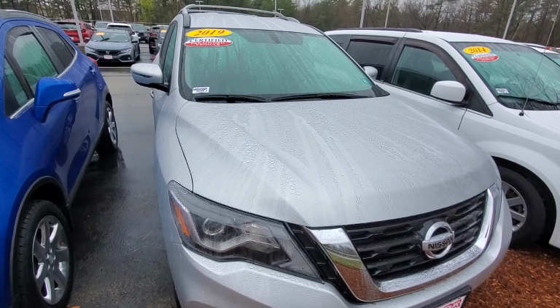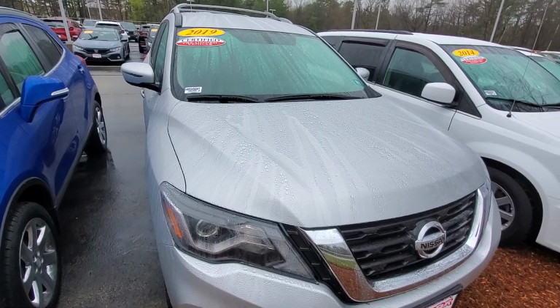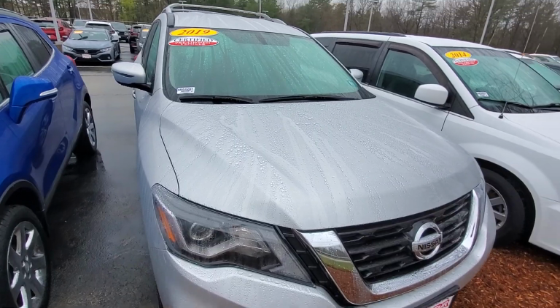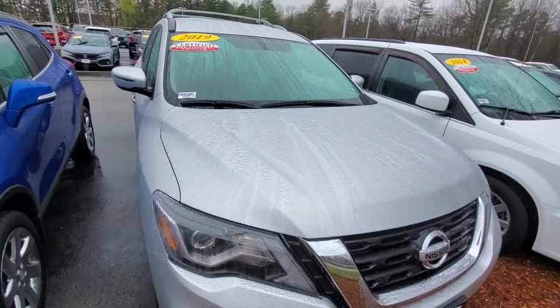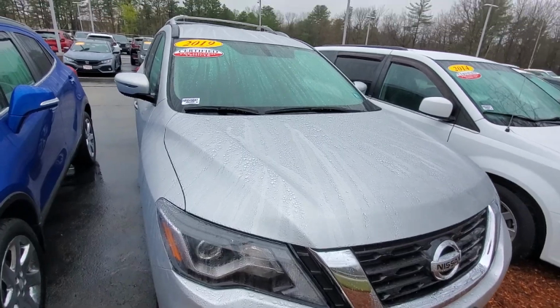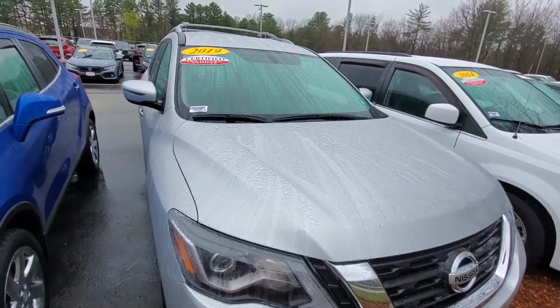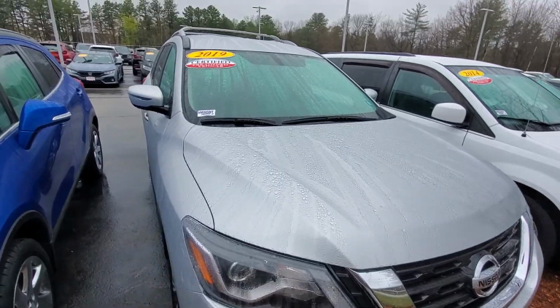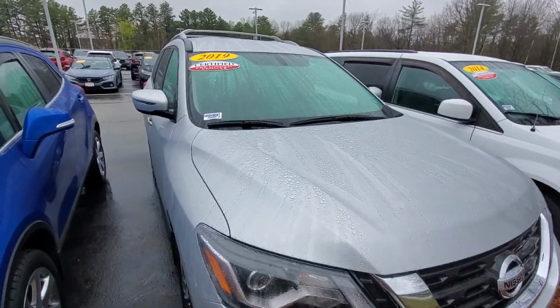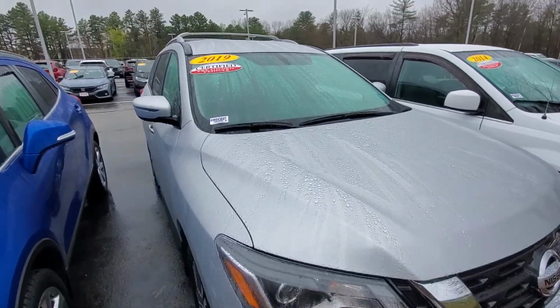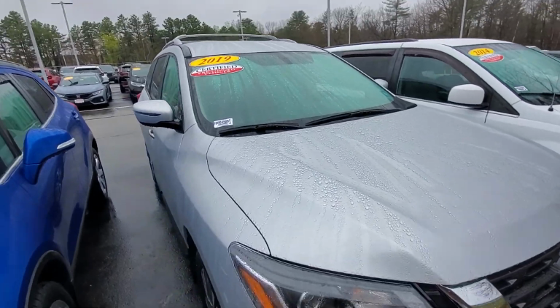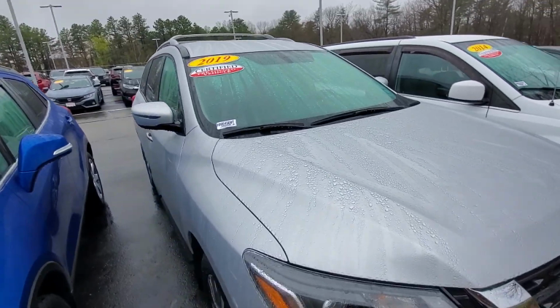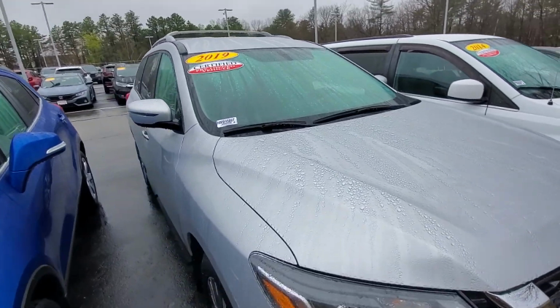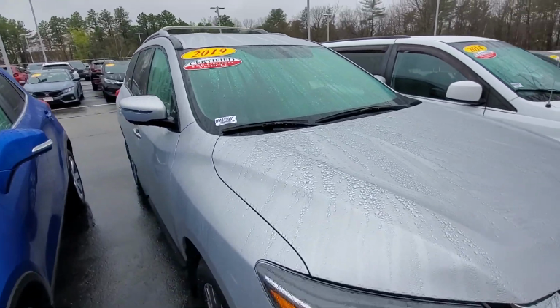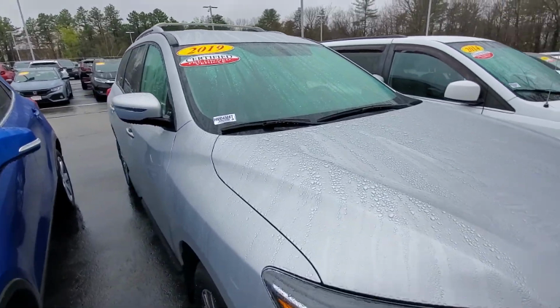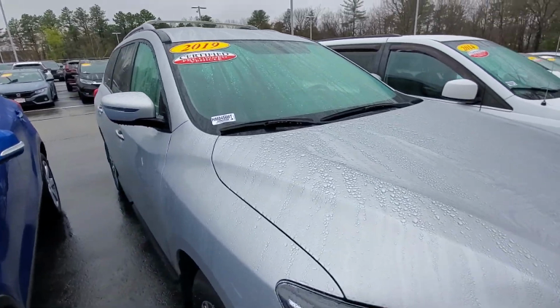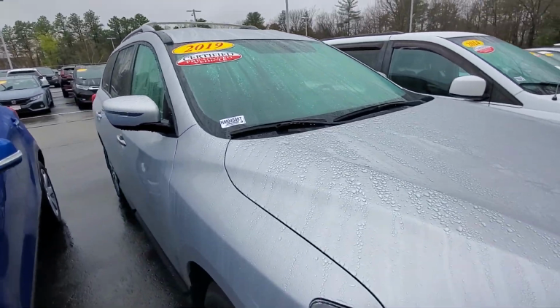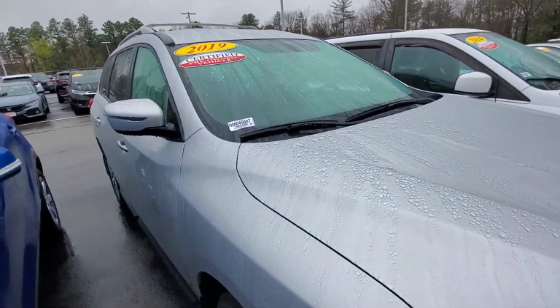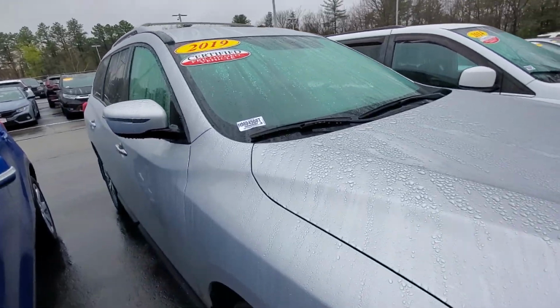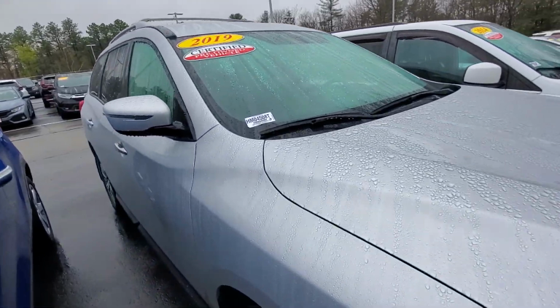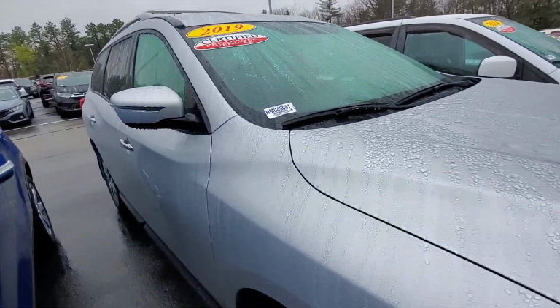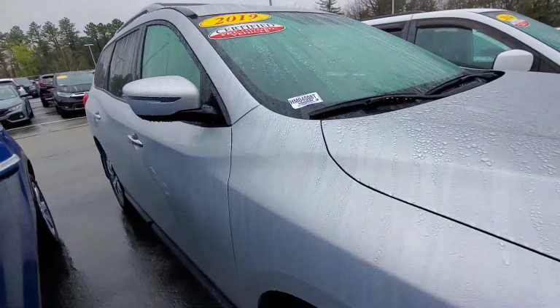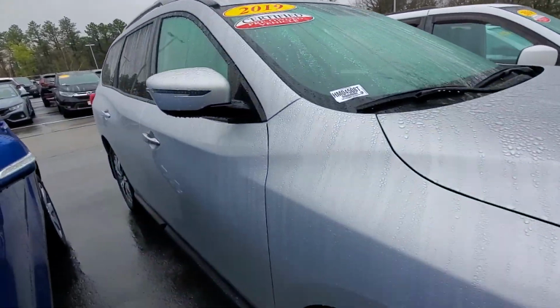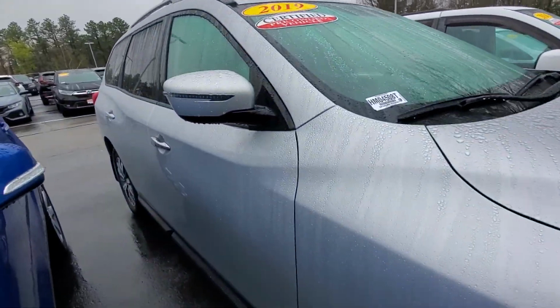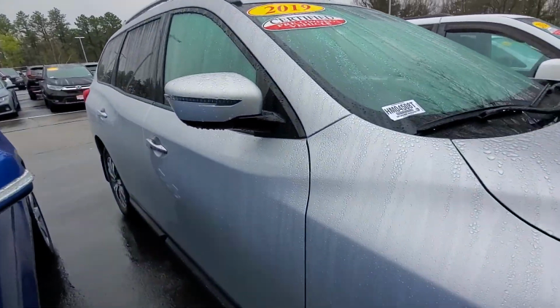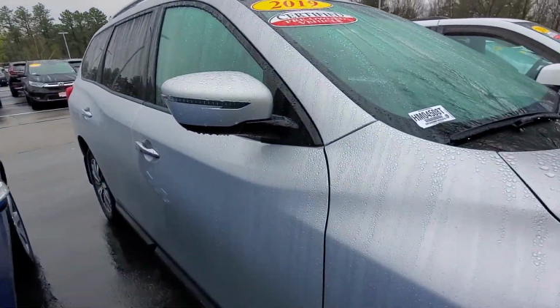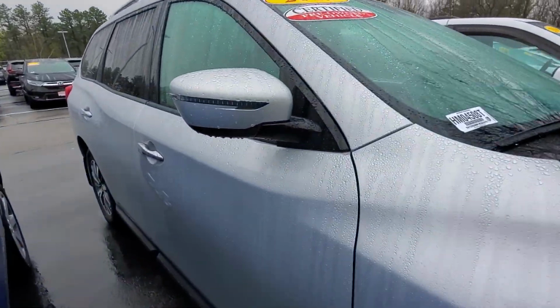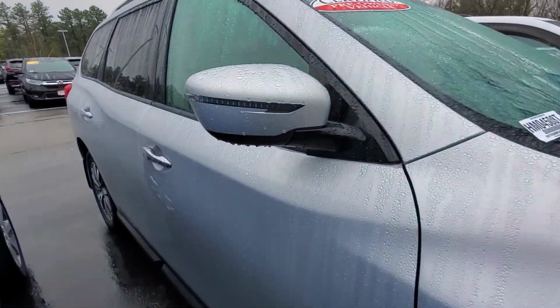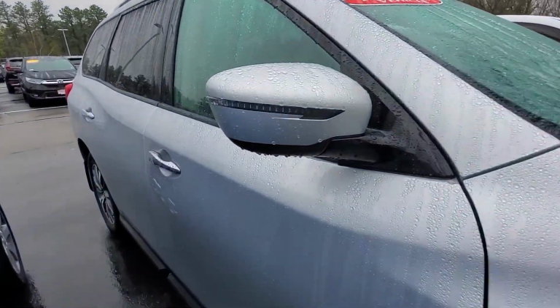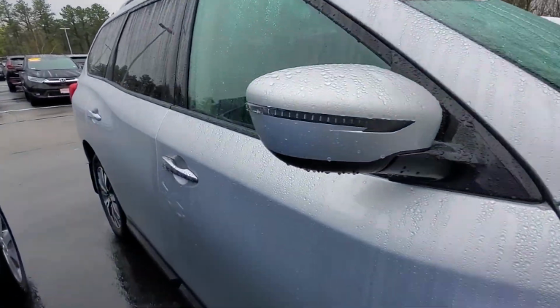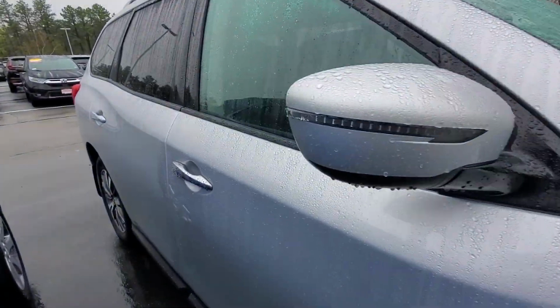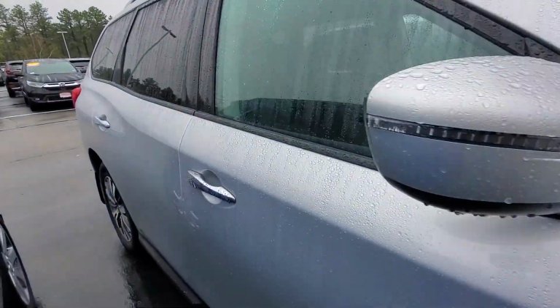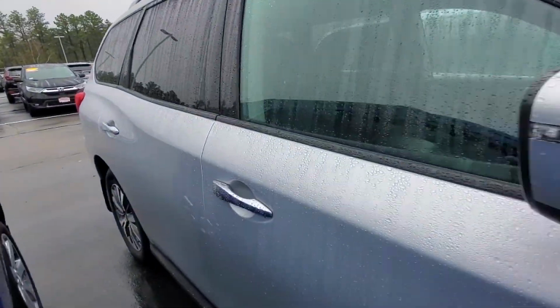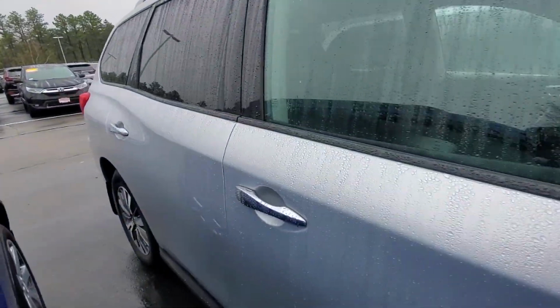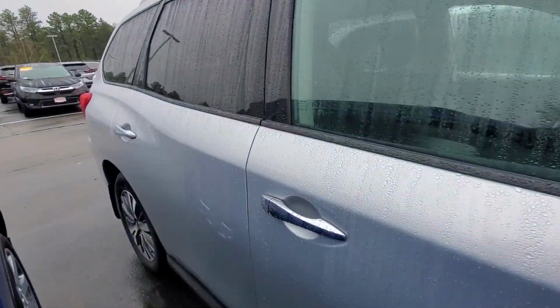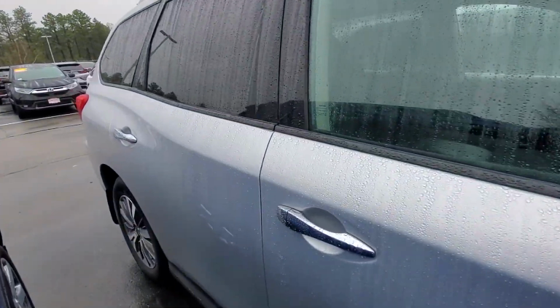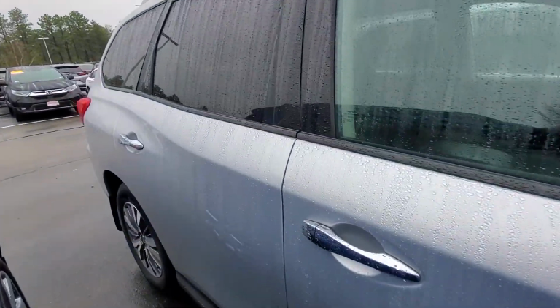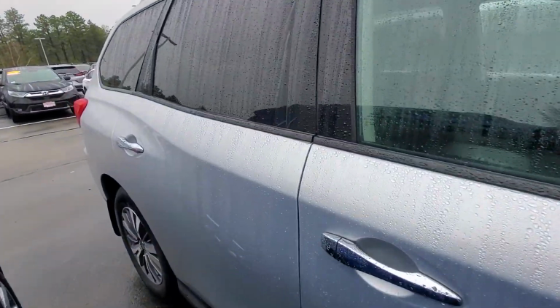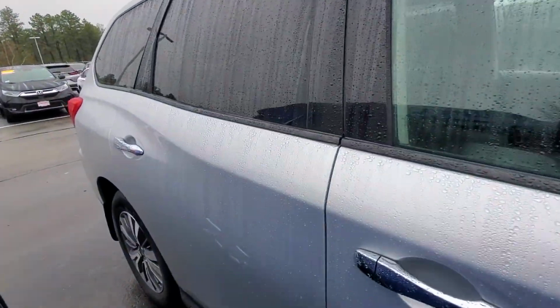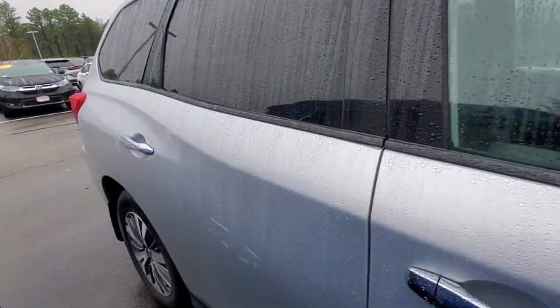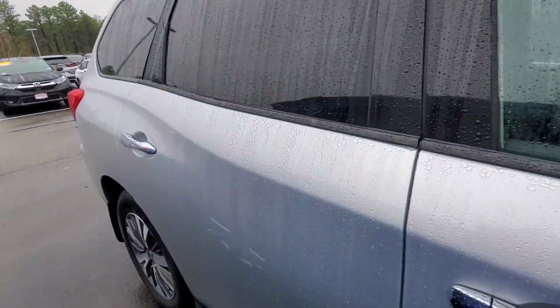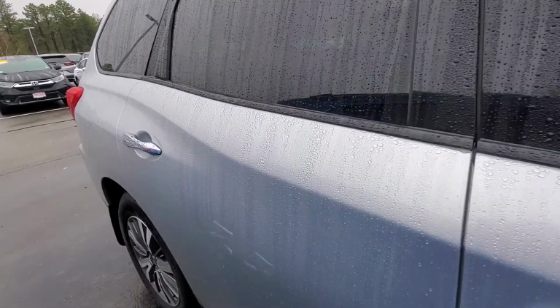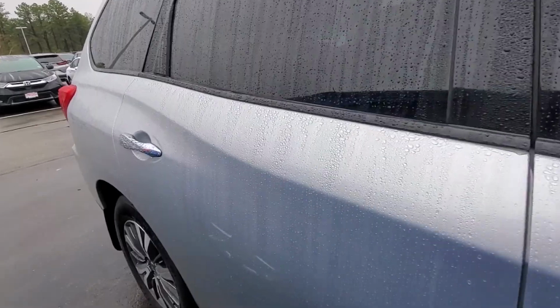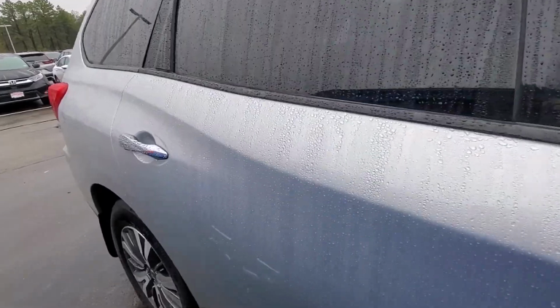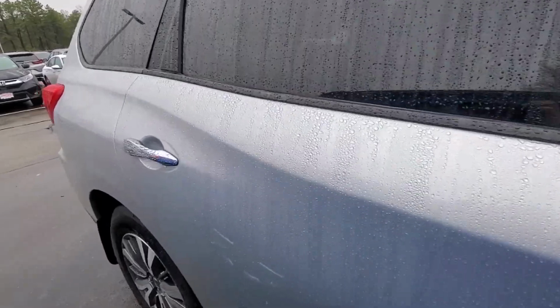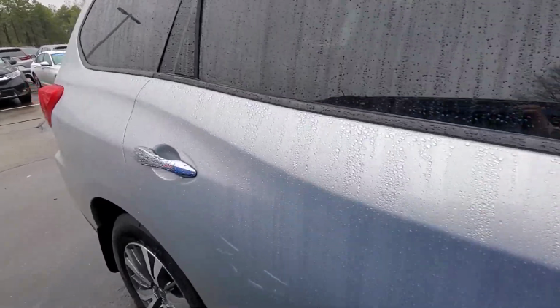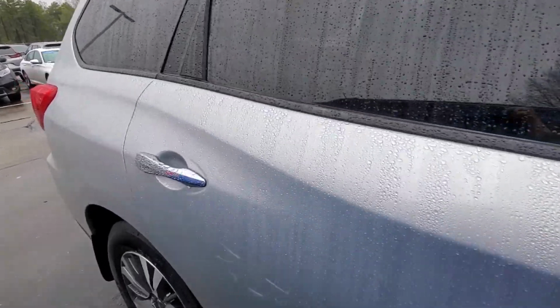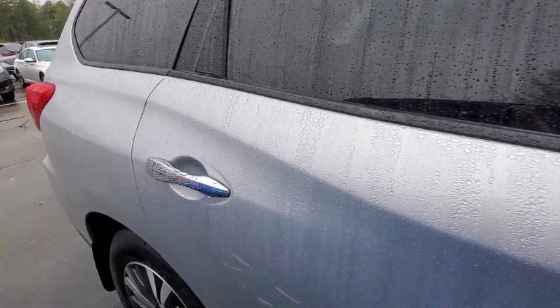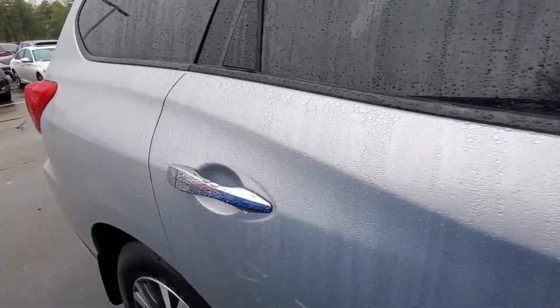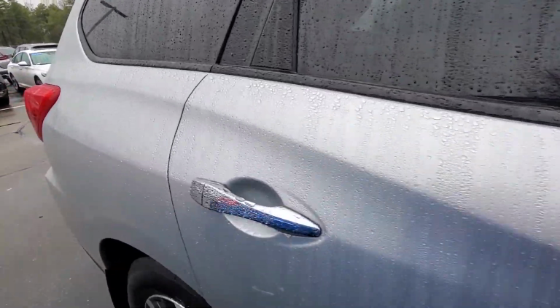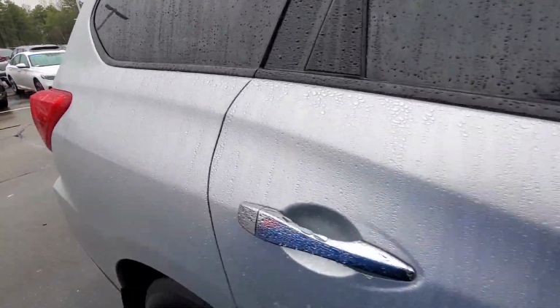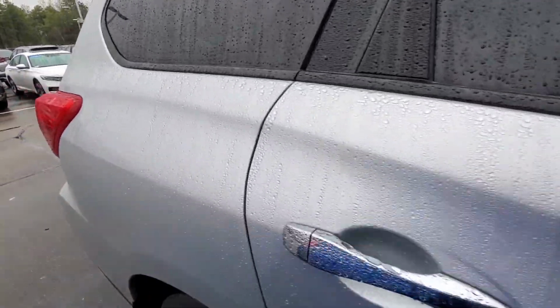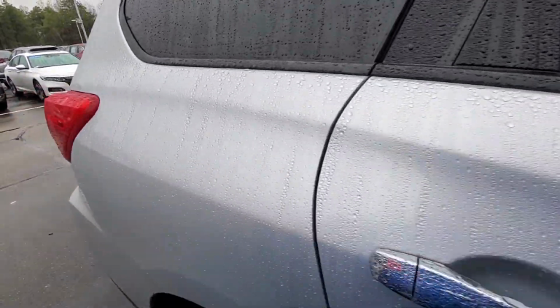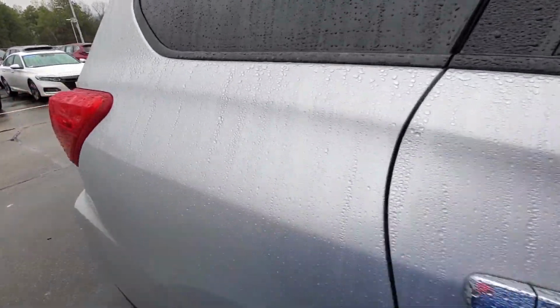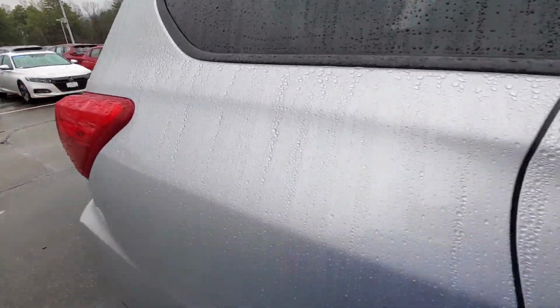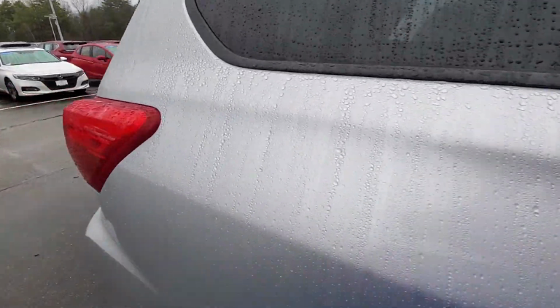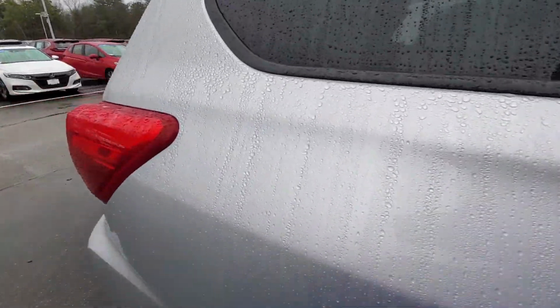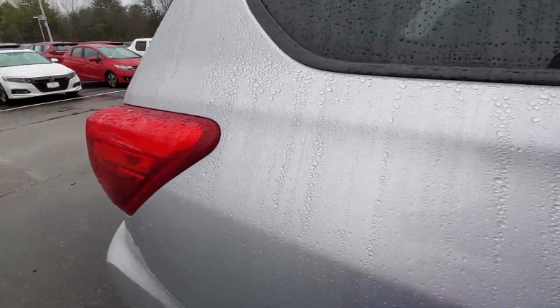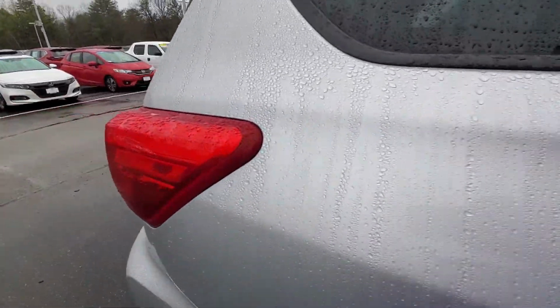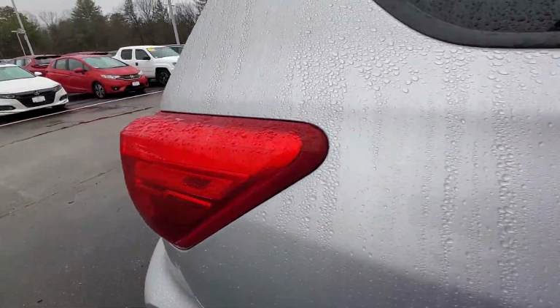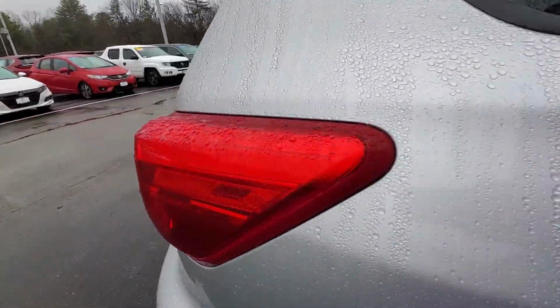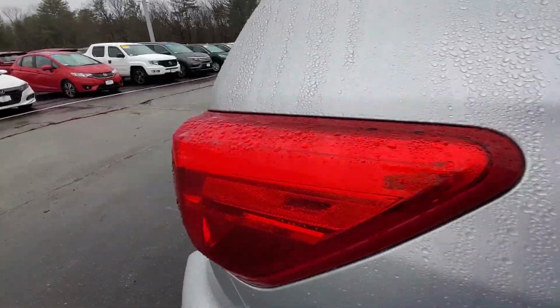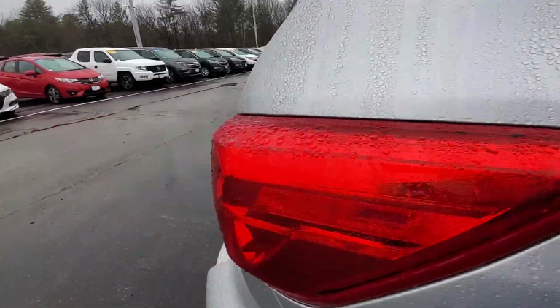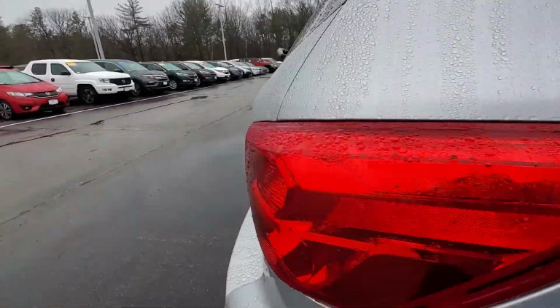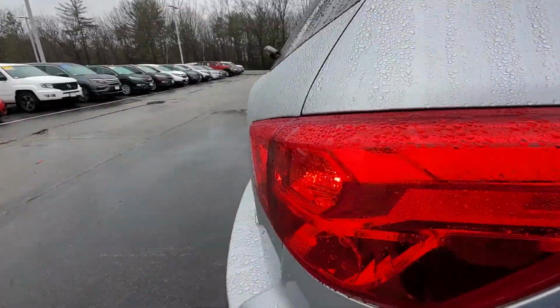Hi, this is Alex over at Auto for Honda. I just wanted to send you a quick walk around video of the 2019 Nissan Pathfinder that you inquired about online.